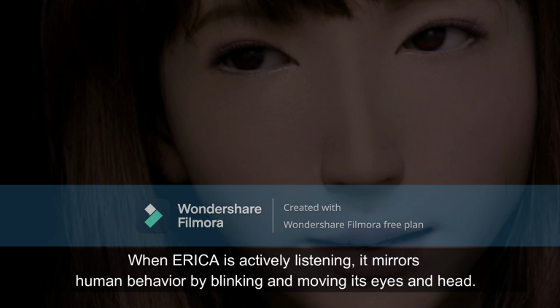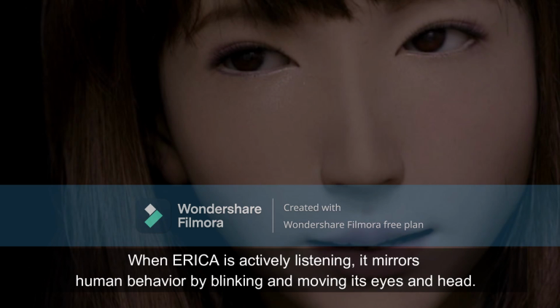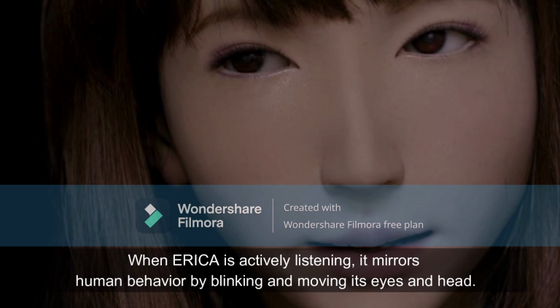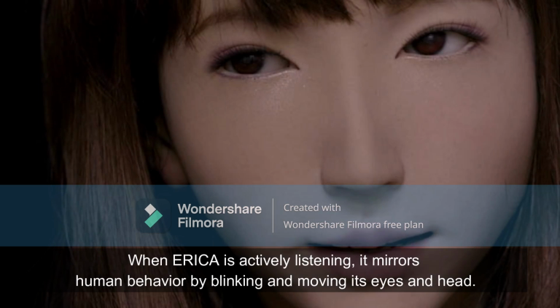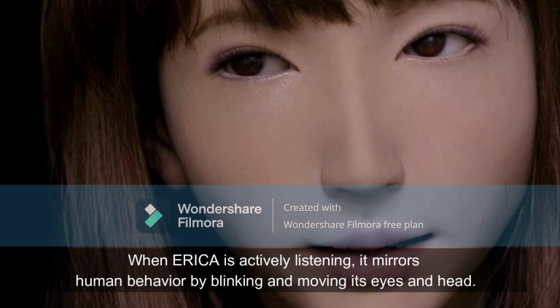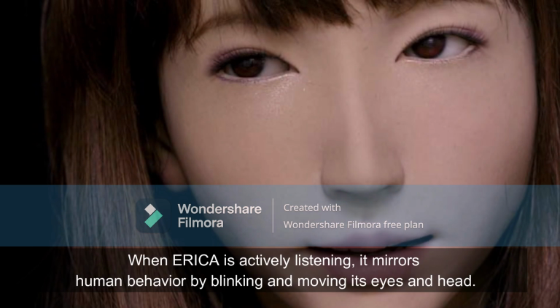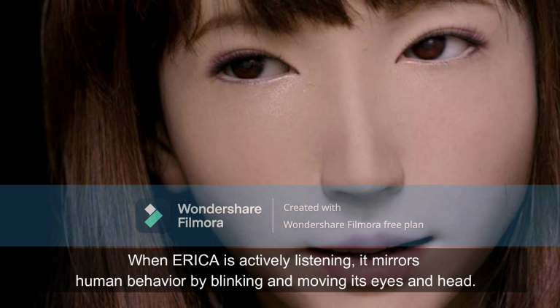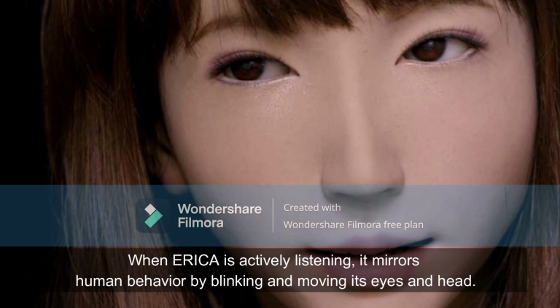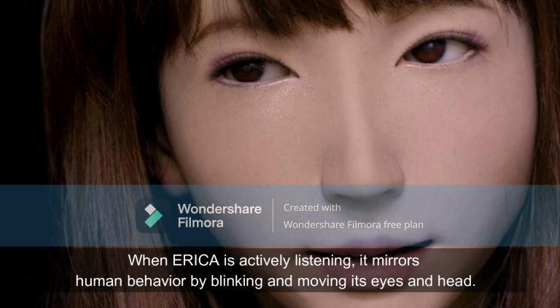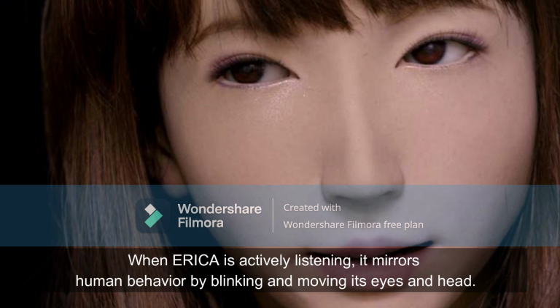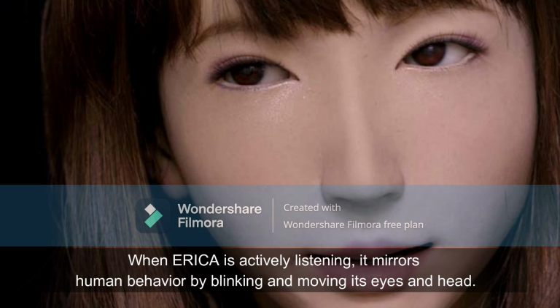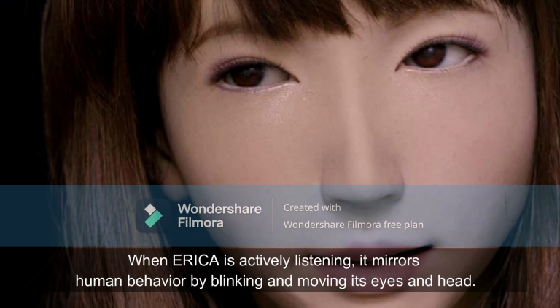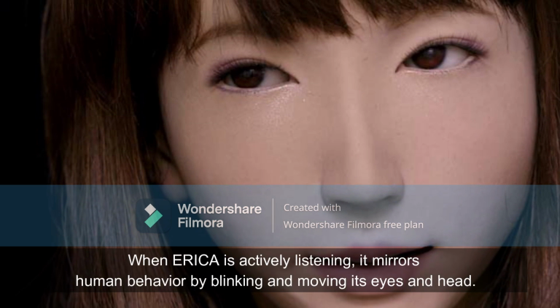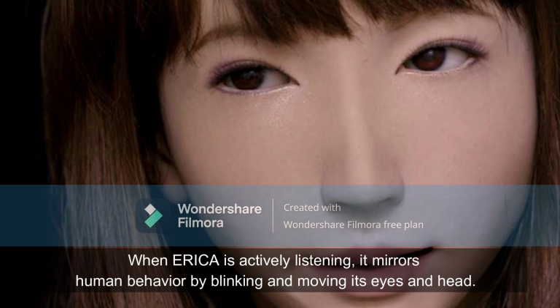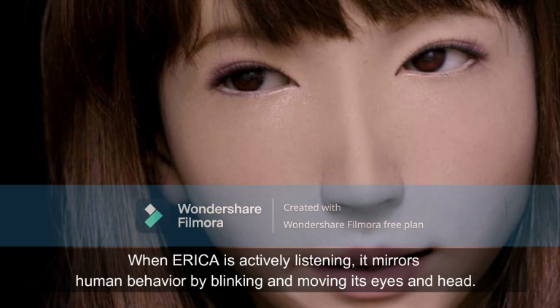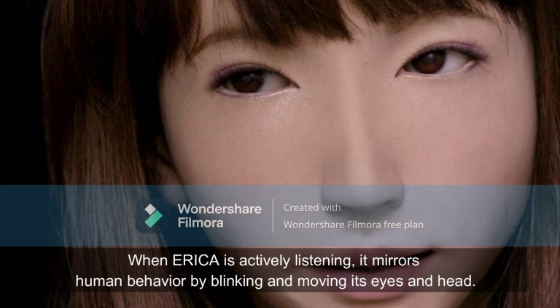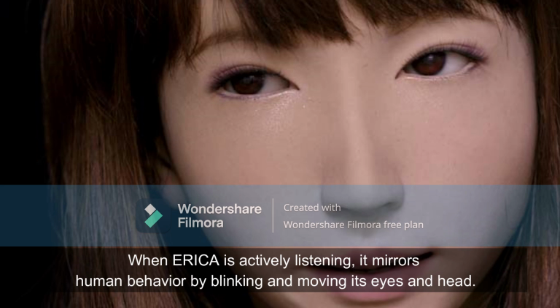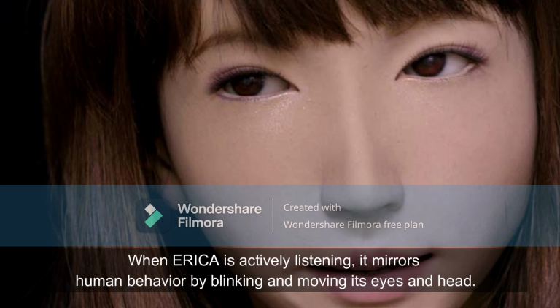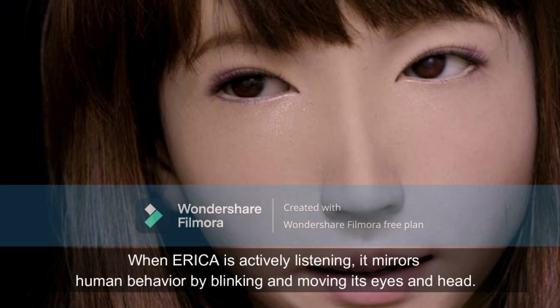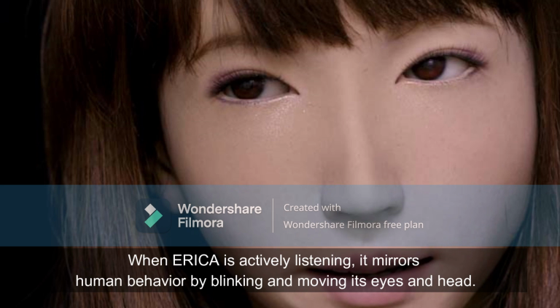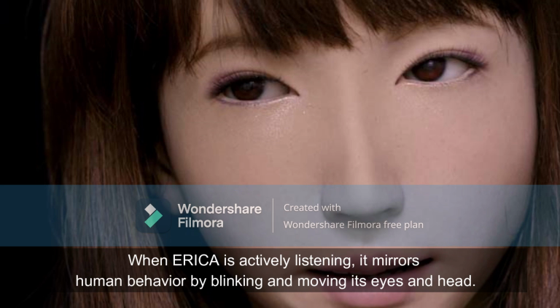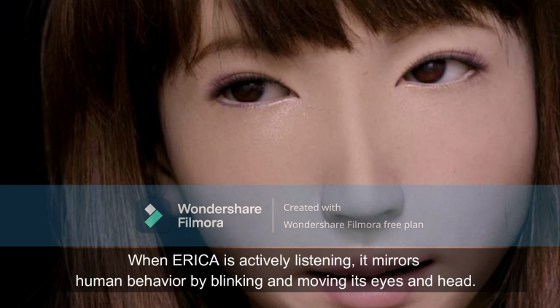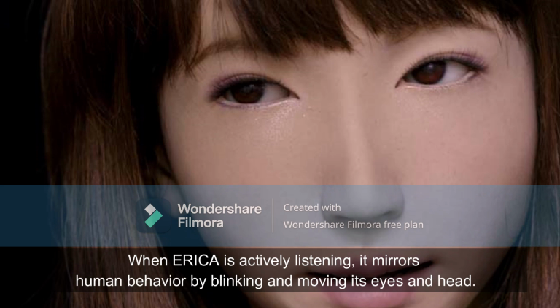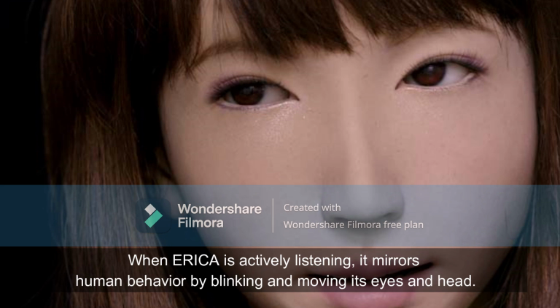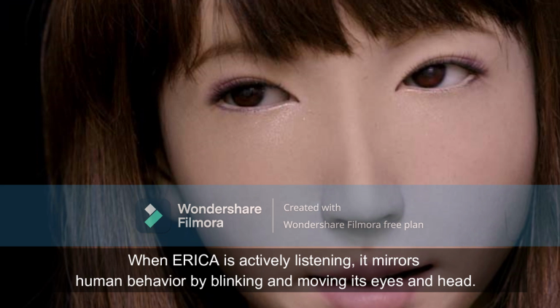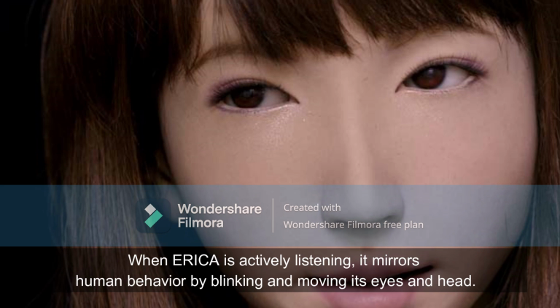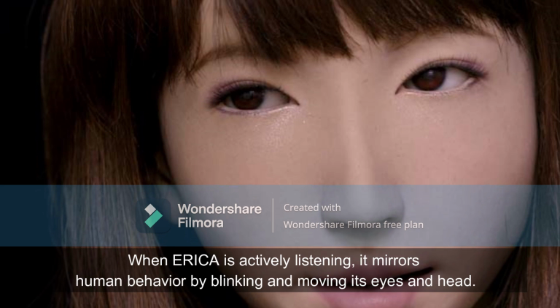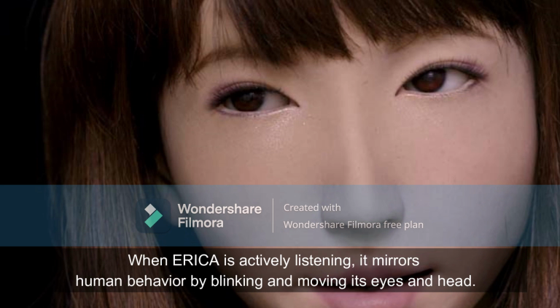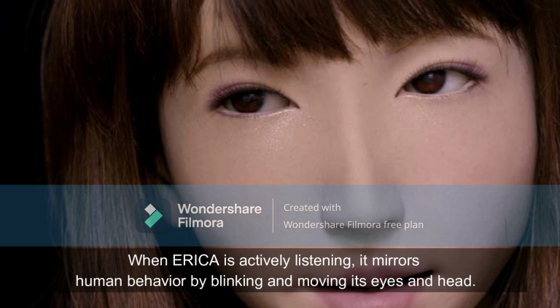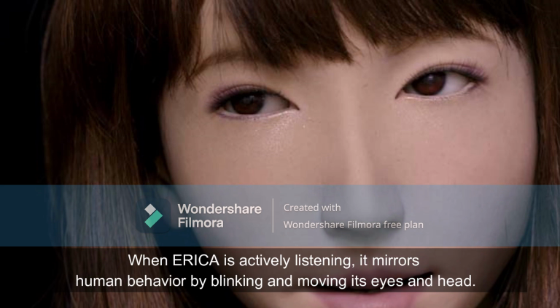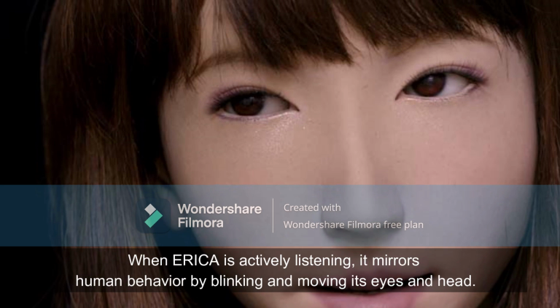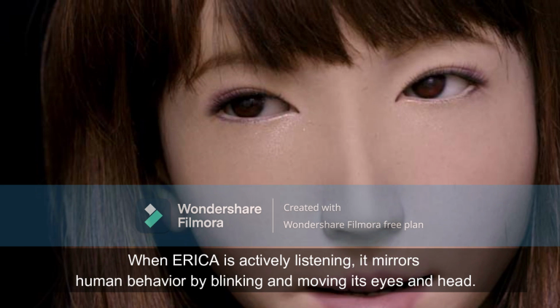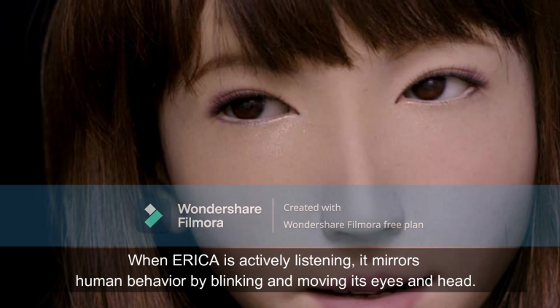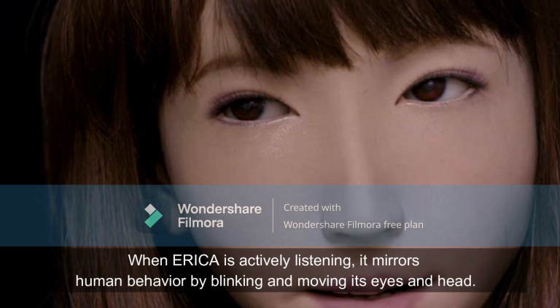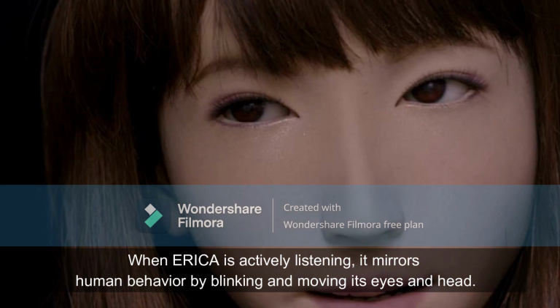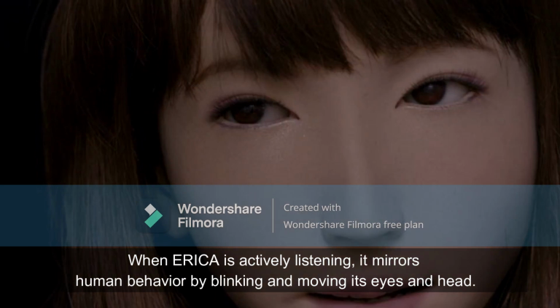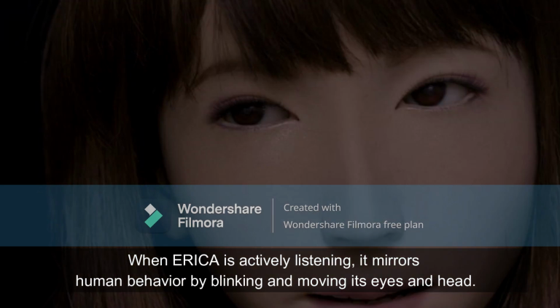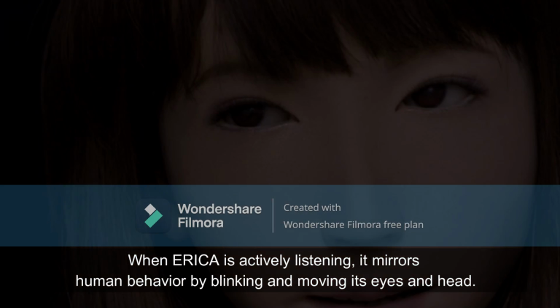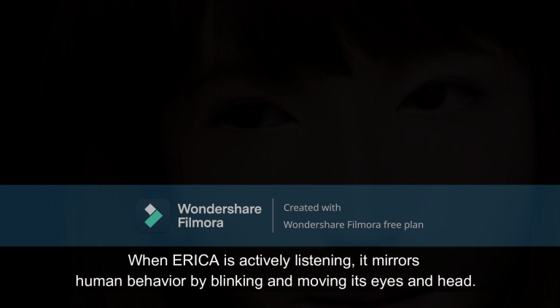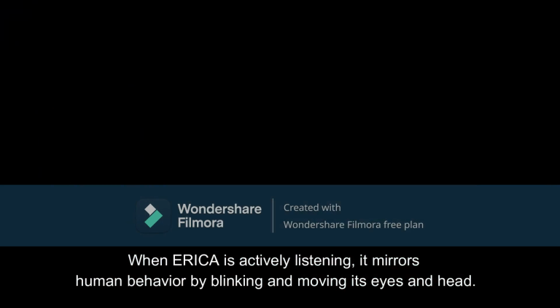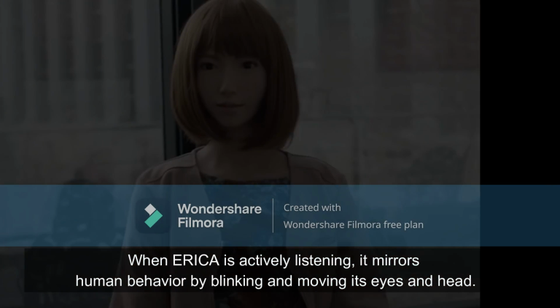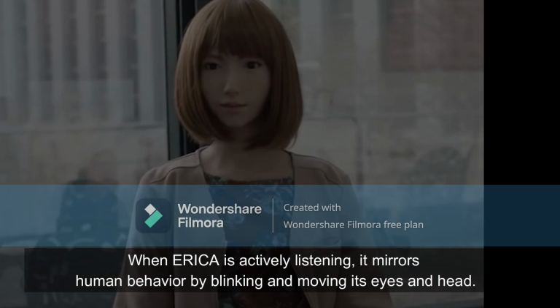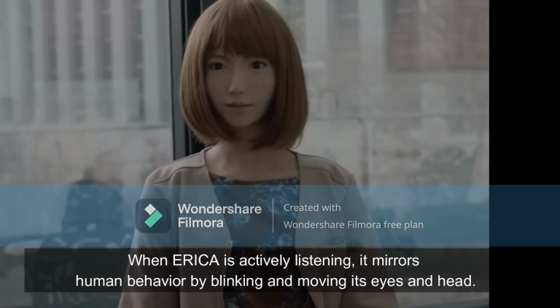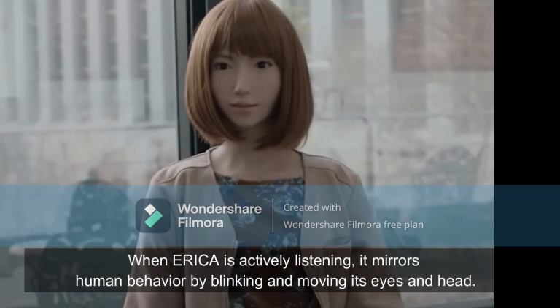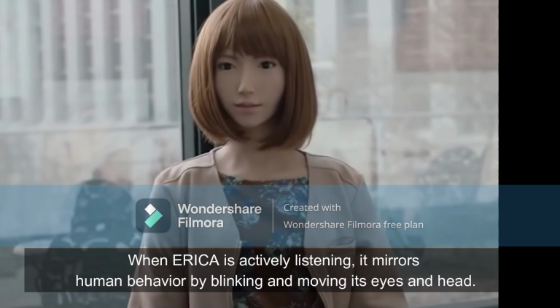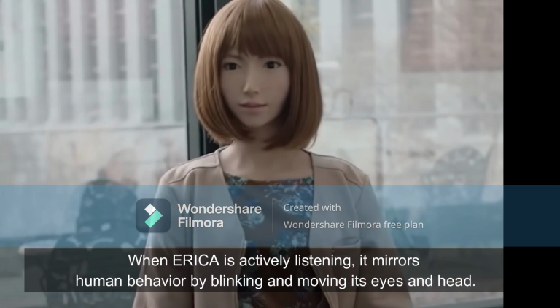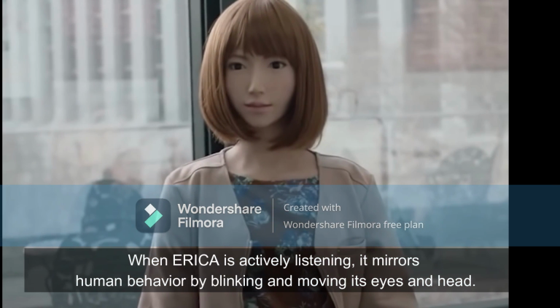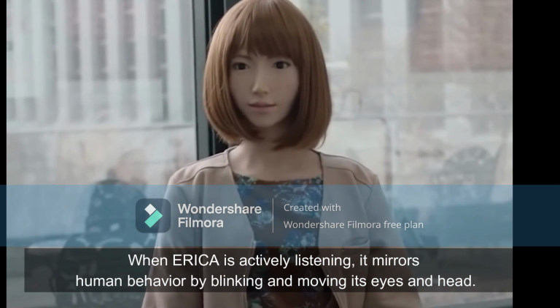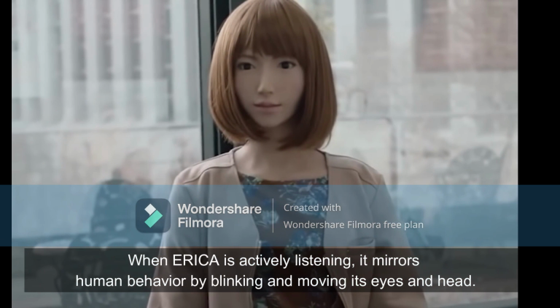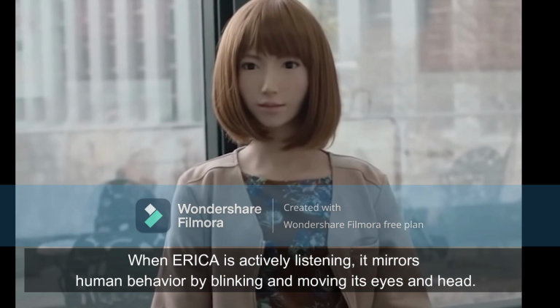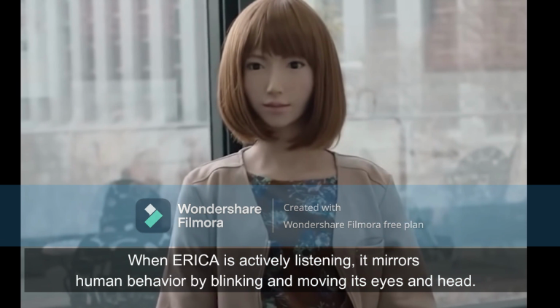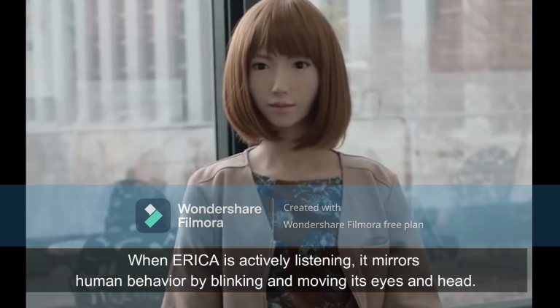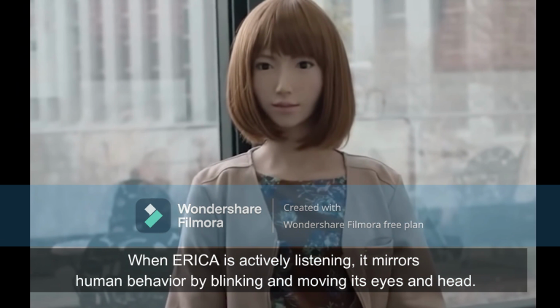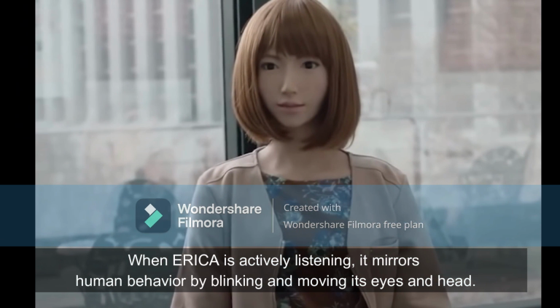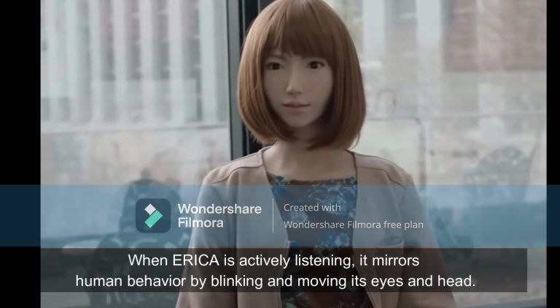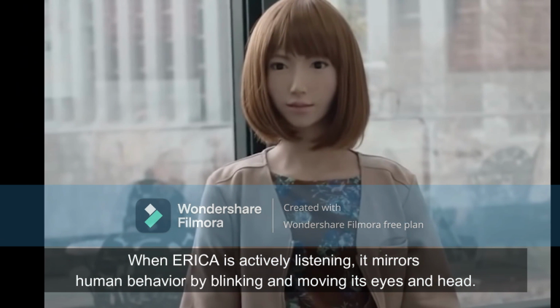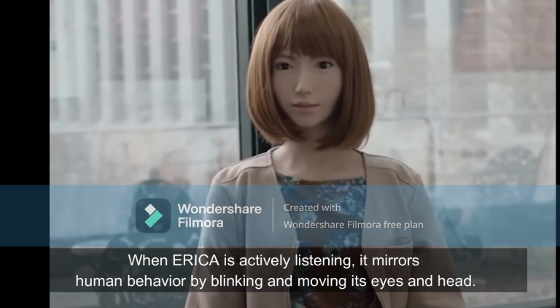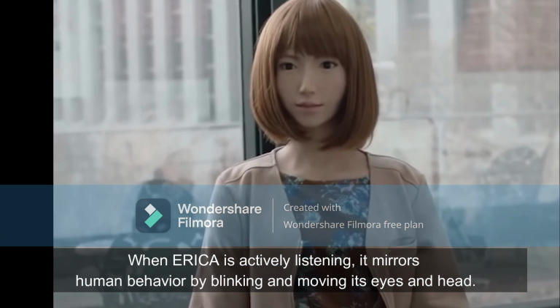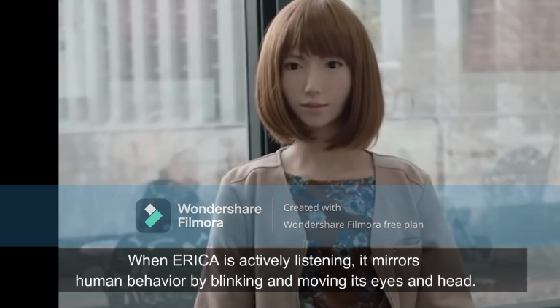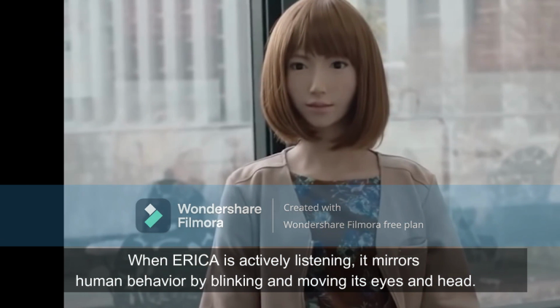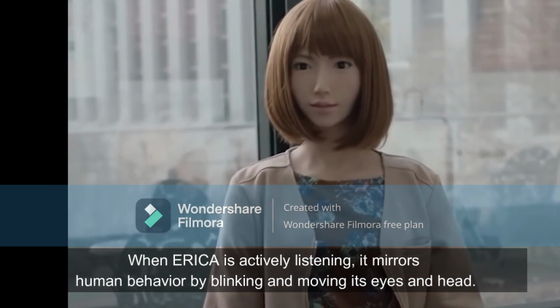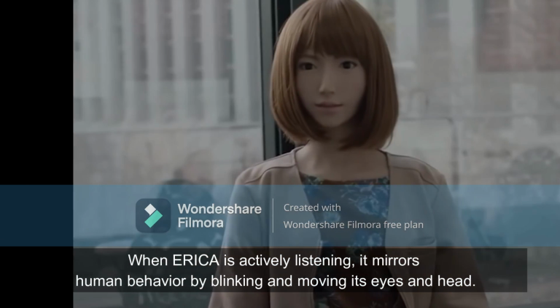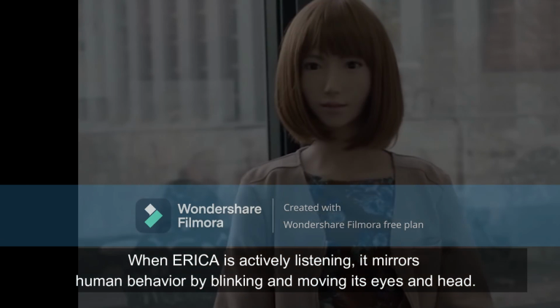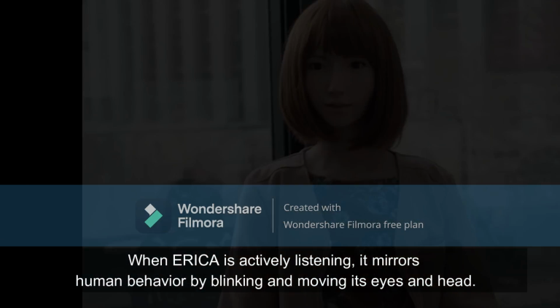When Erika is actively listening, it mirrors human behavior by blinking and moving its eyes and head.